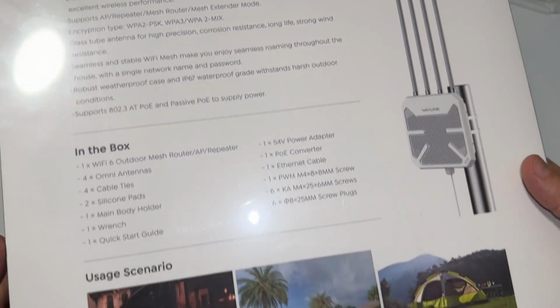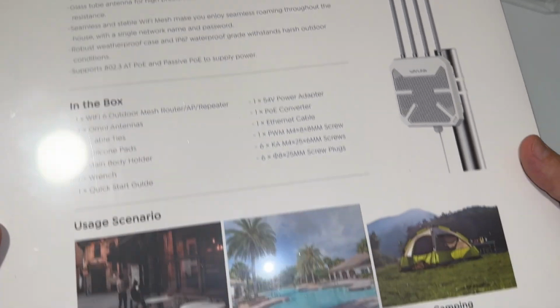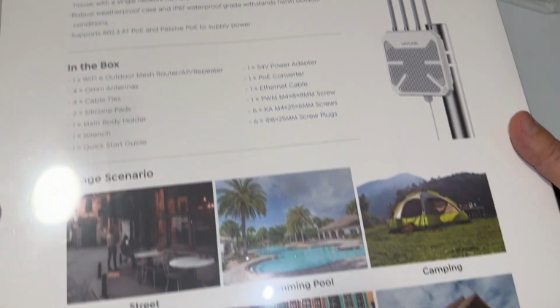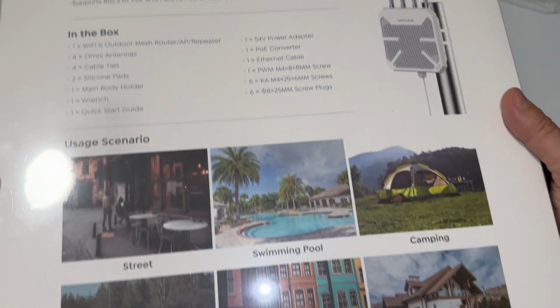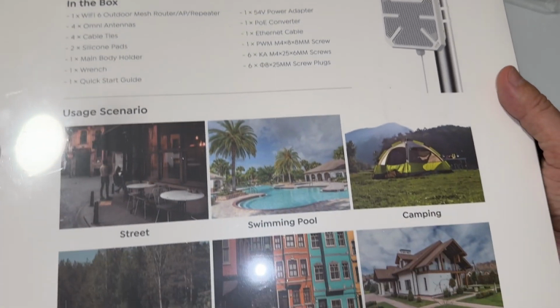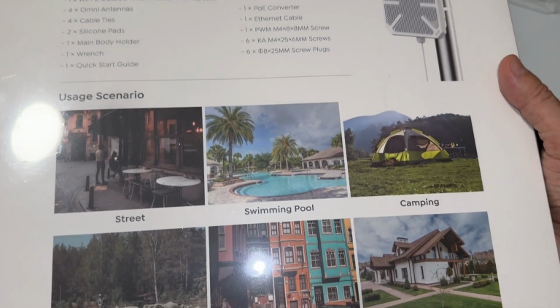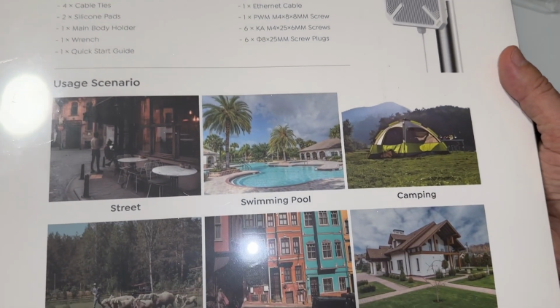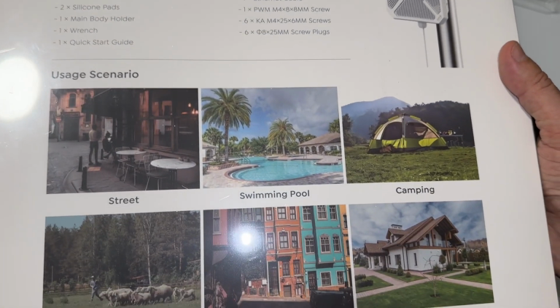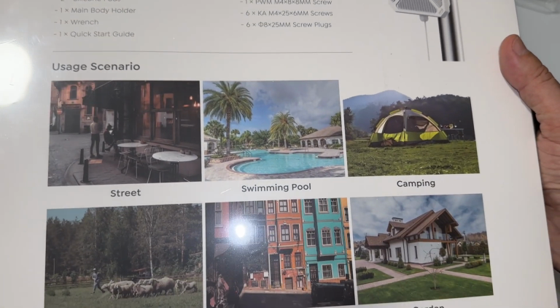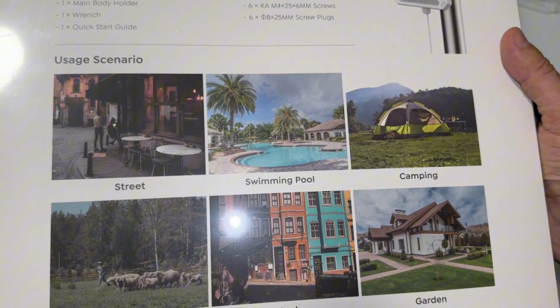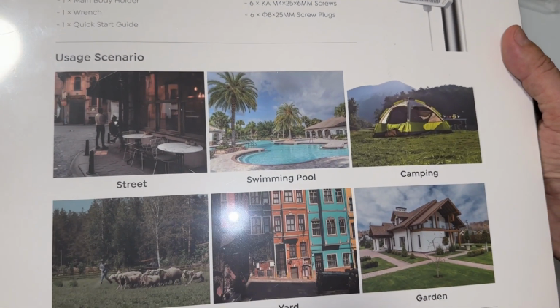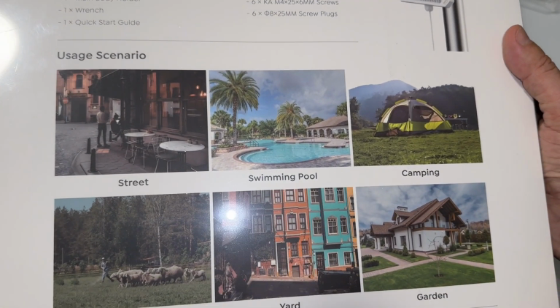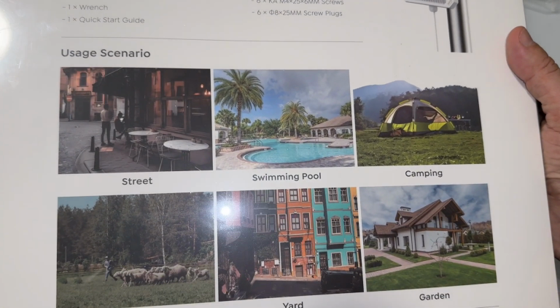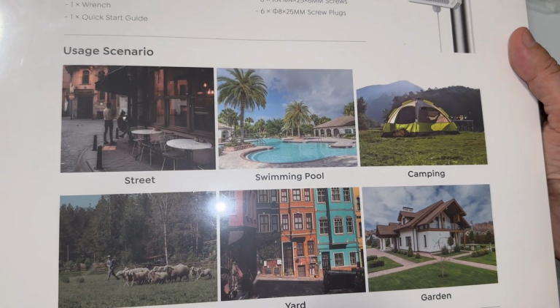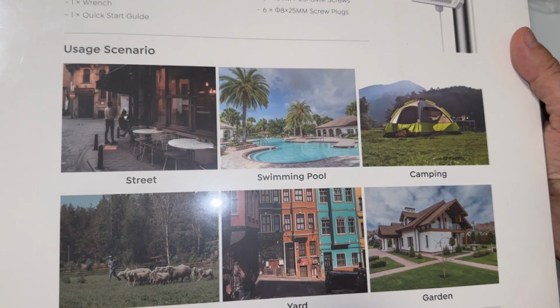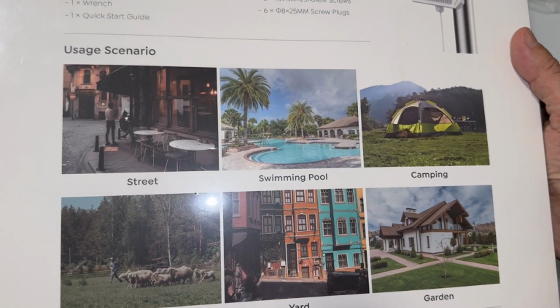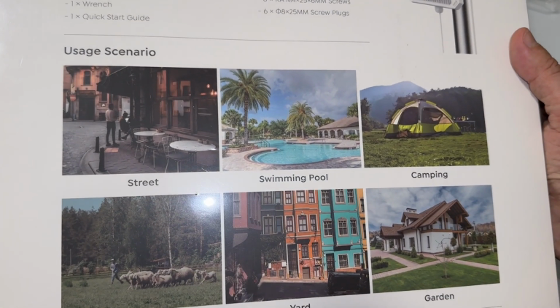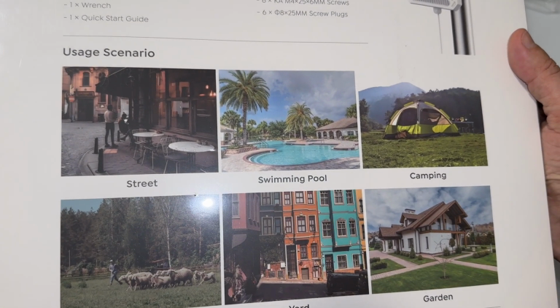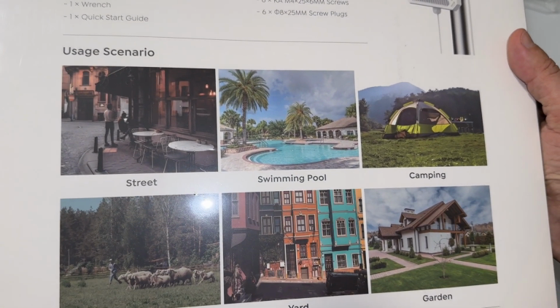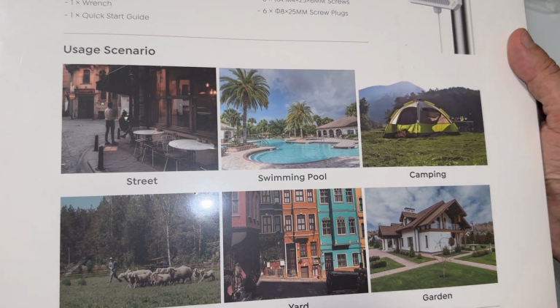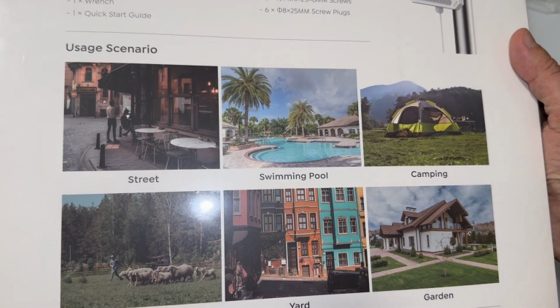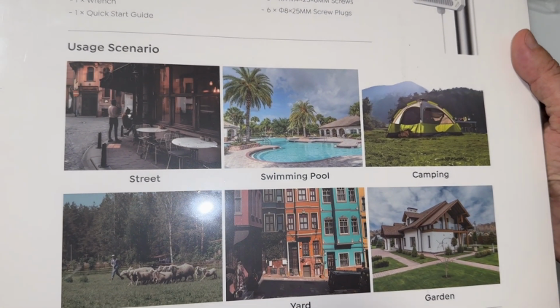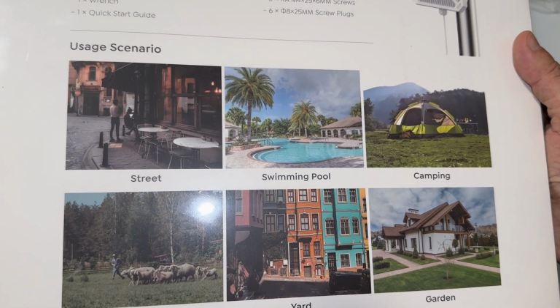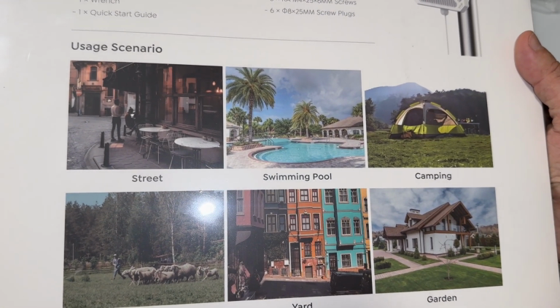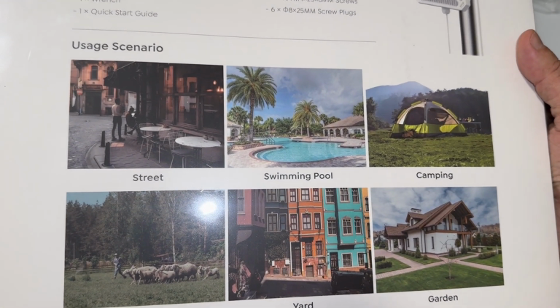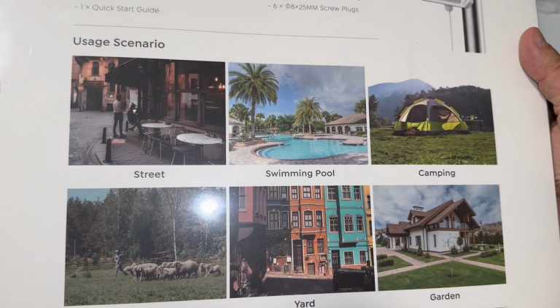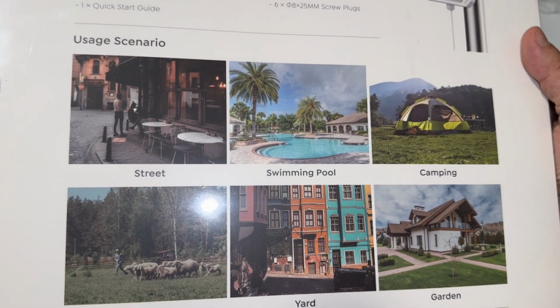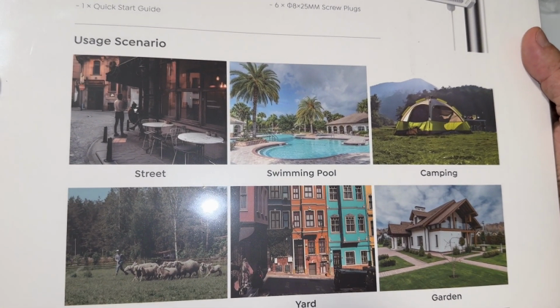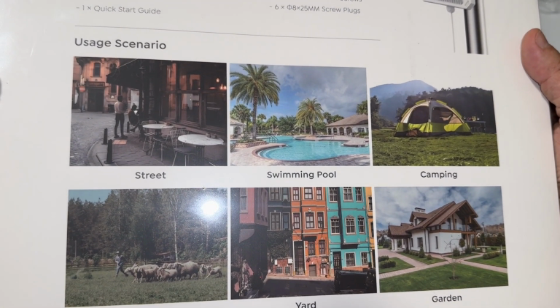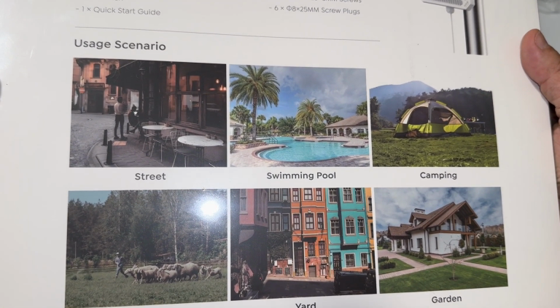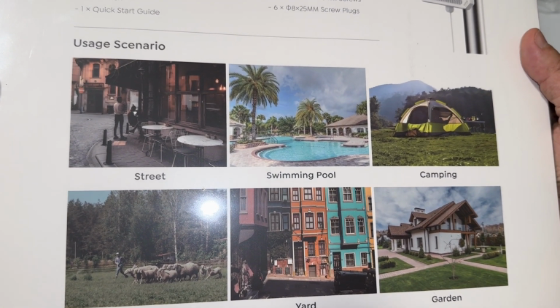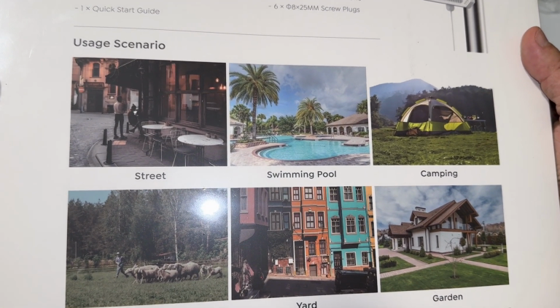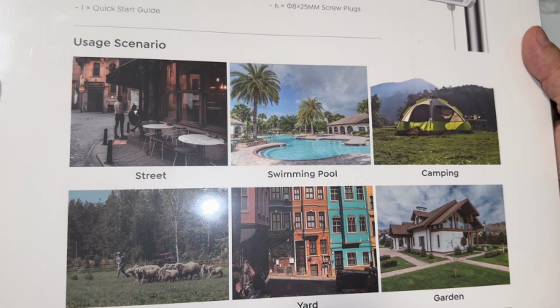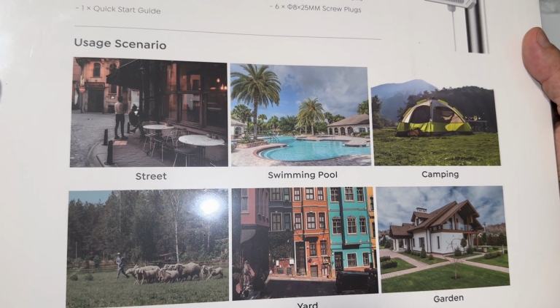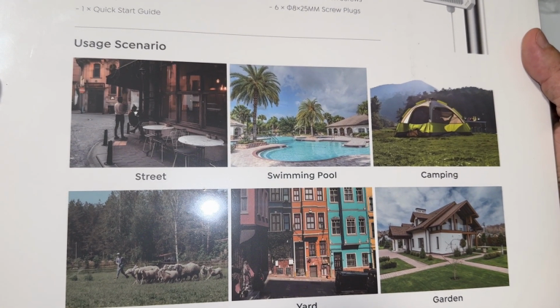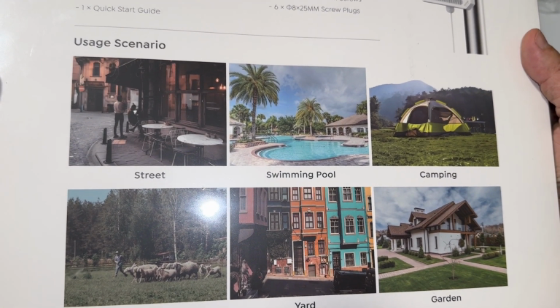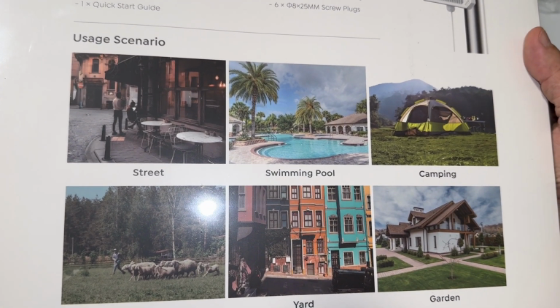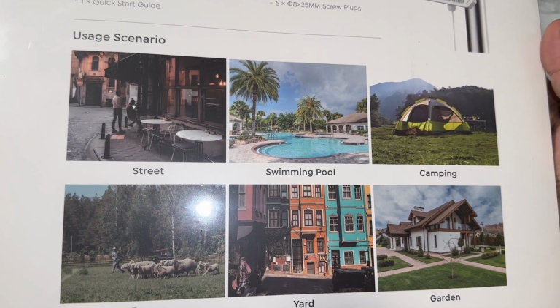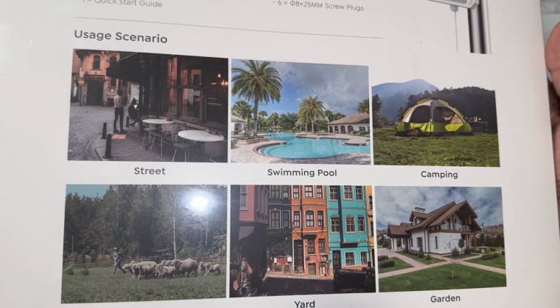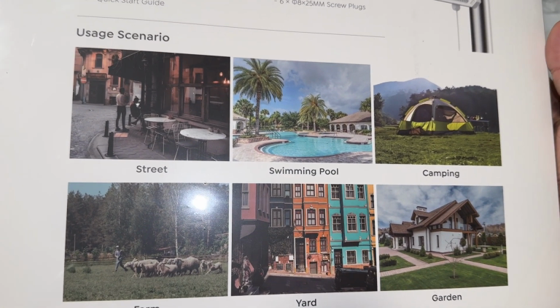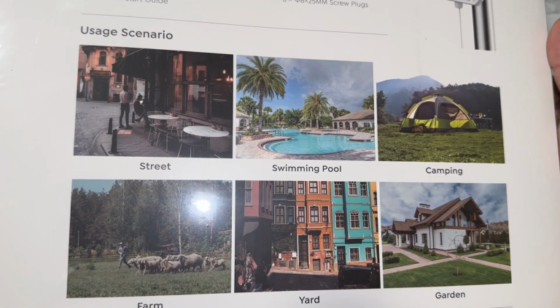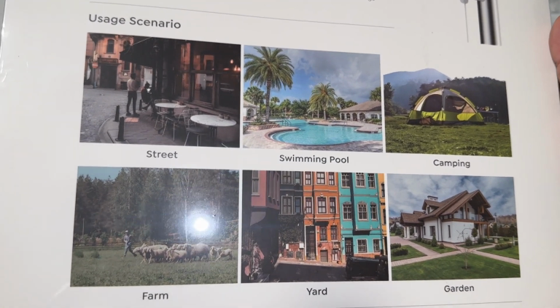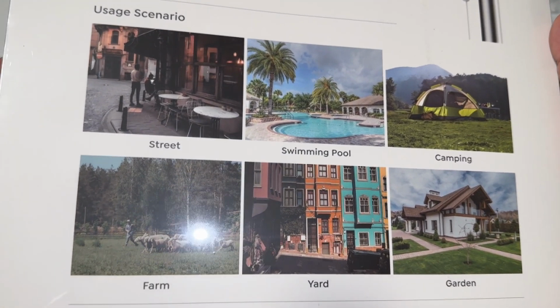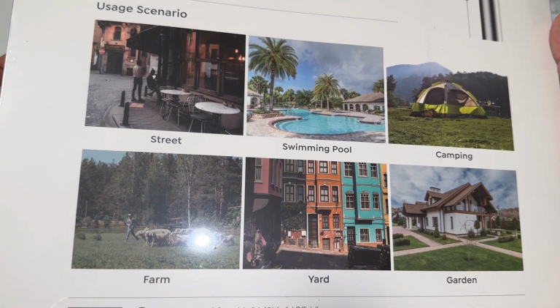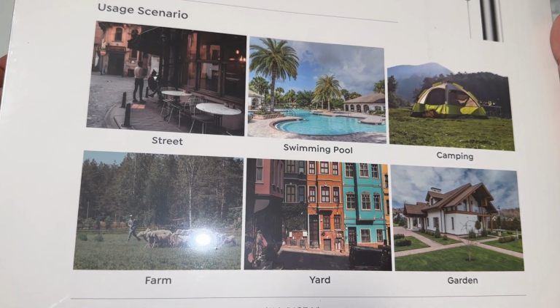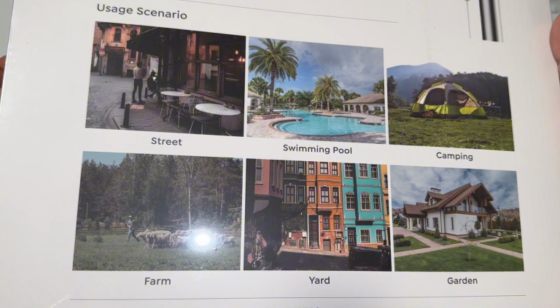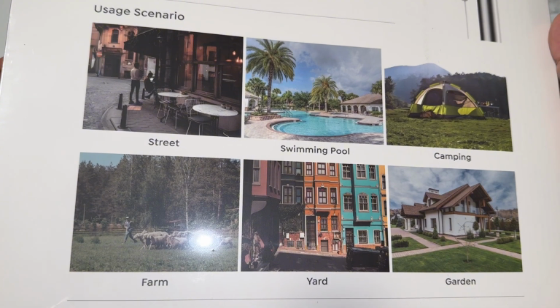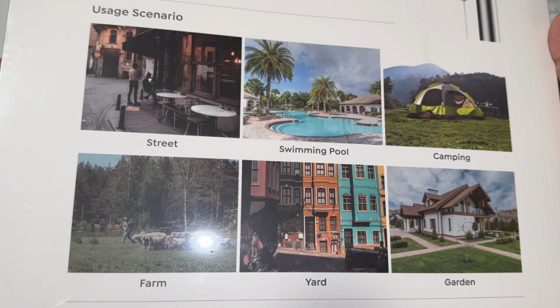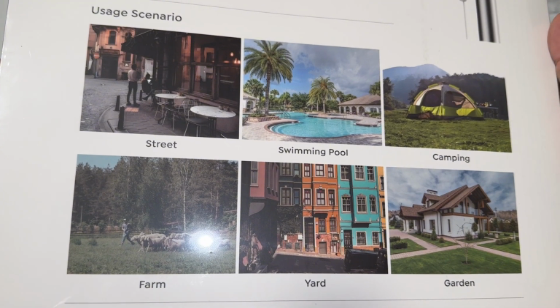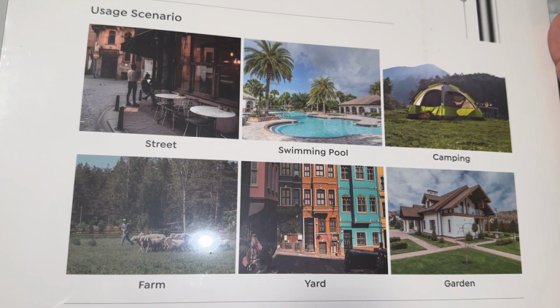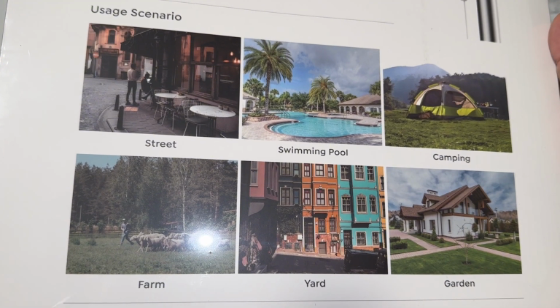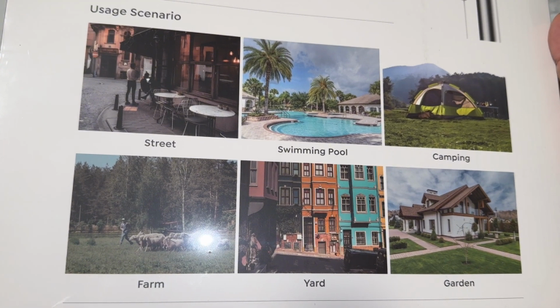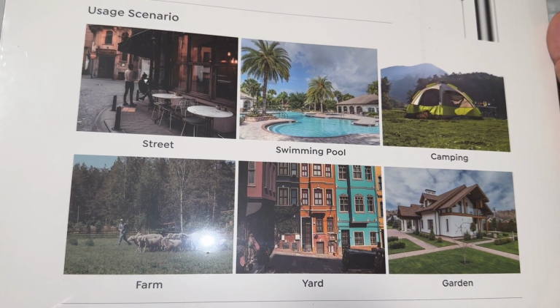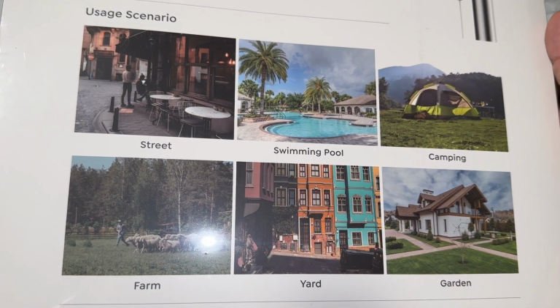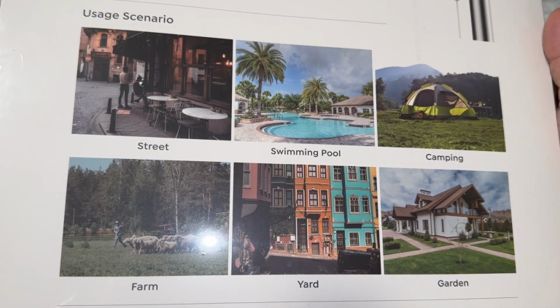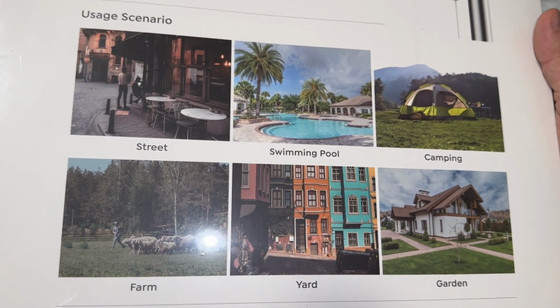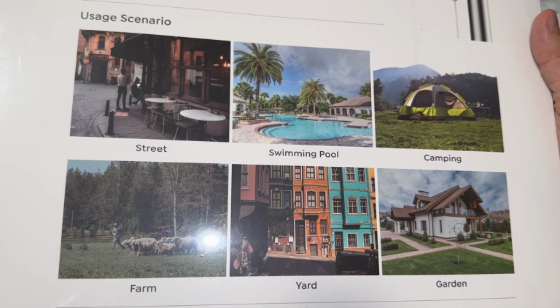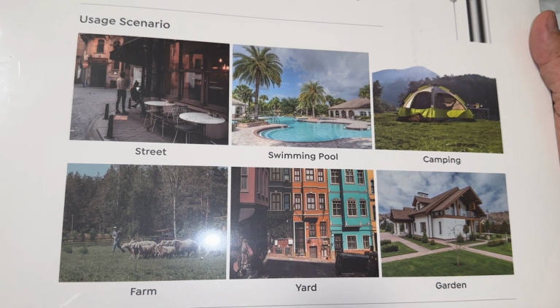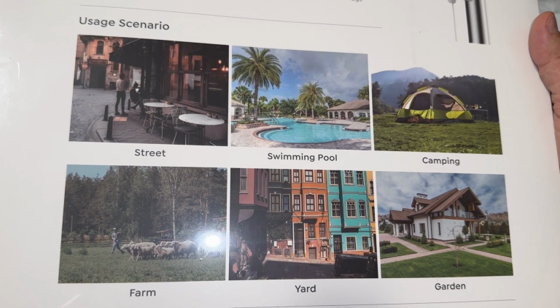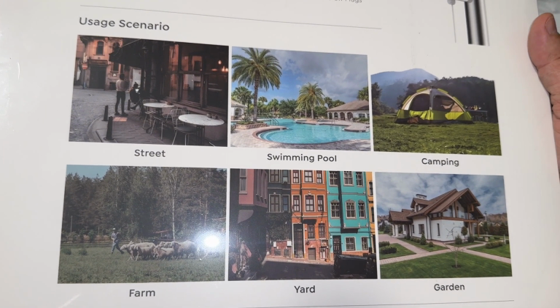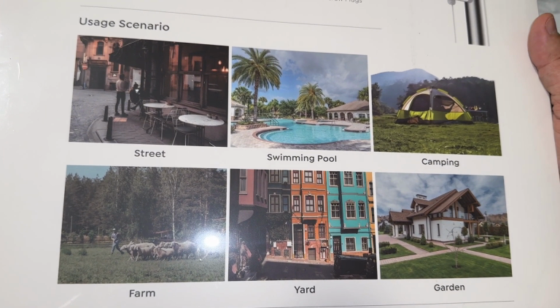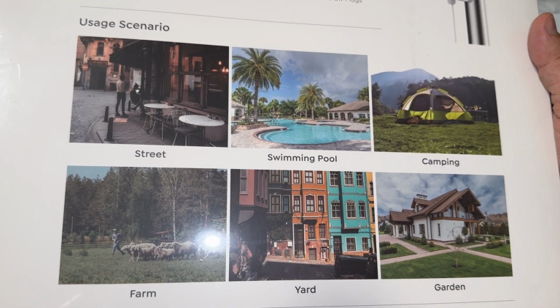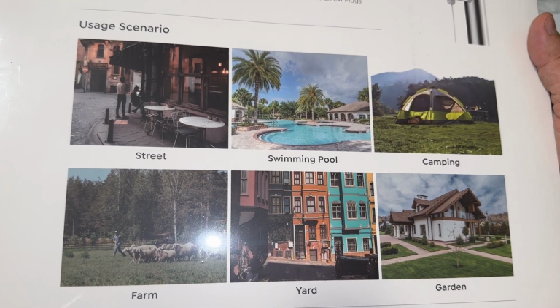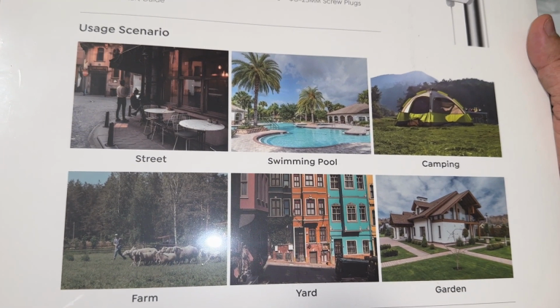These are the application areas: street, swimming pool, camping, farm, yard, and garden.